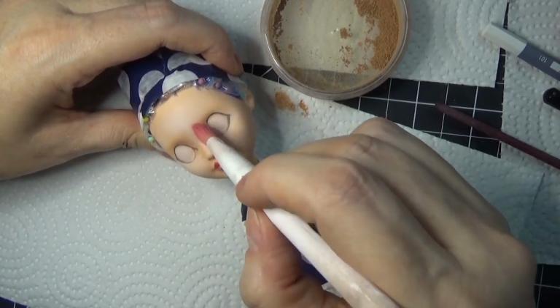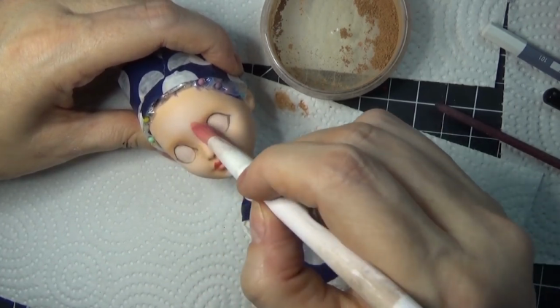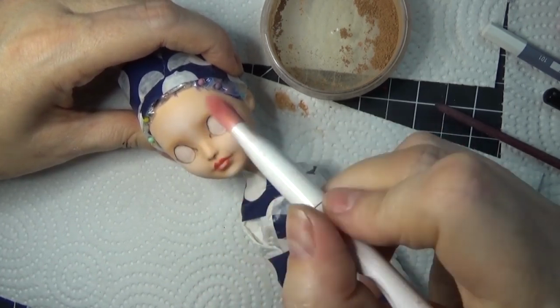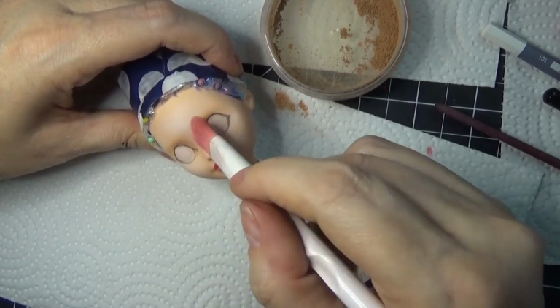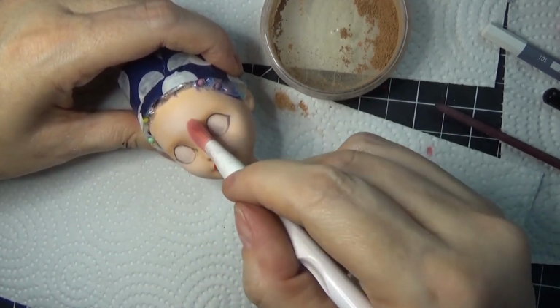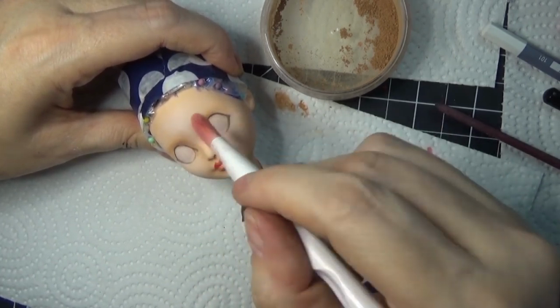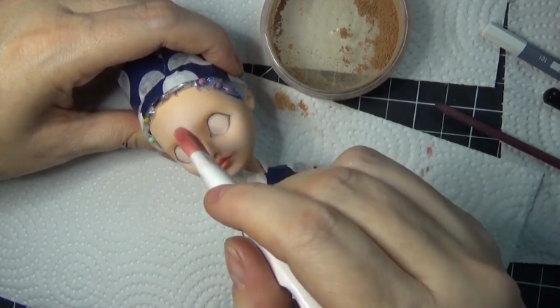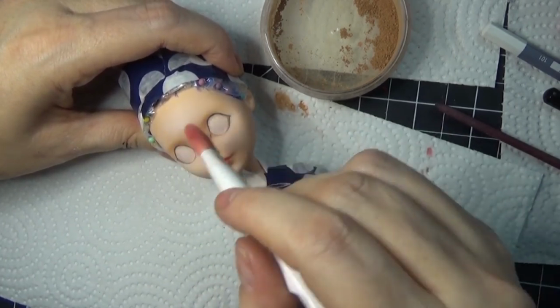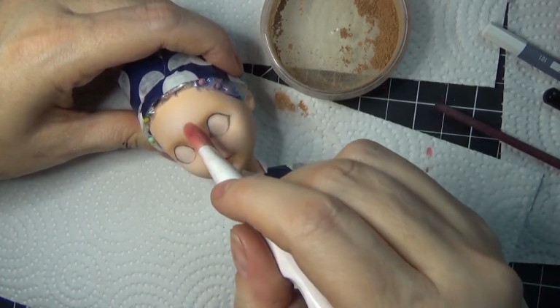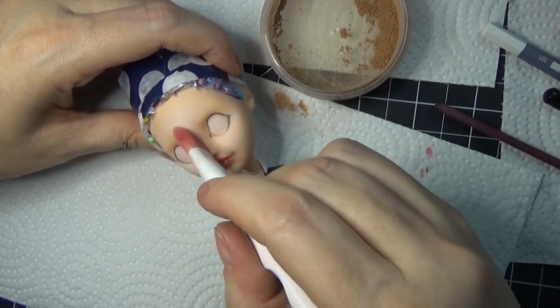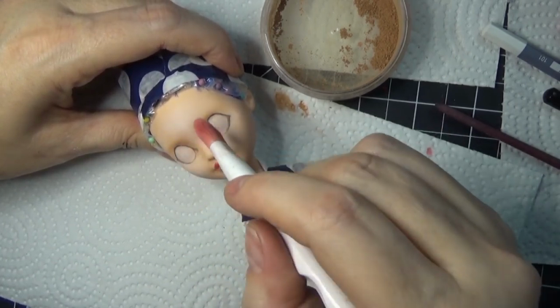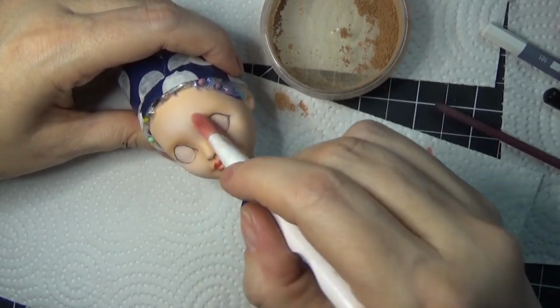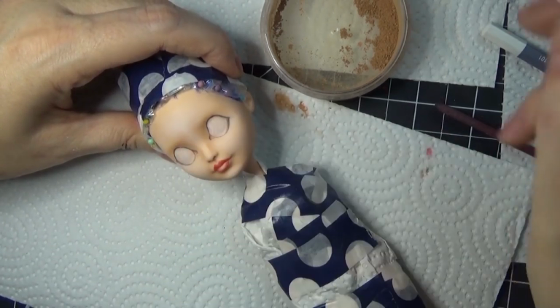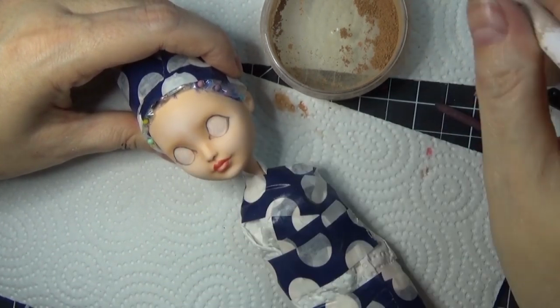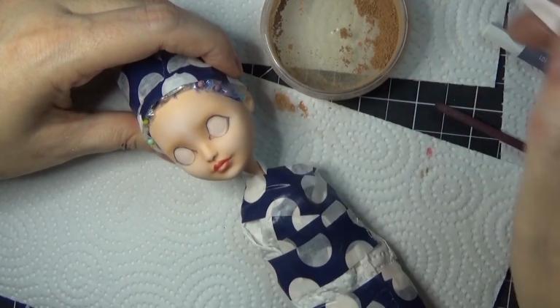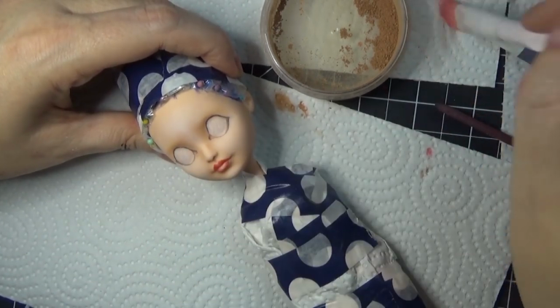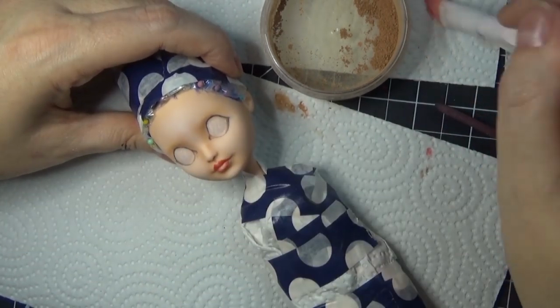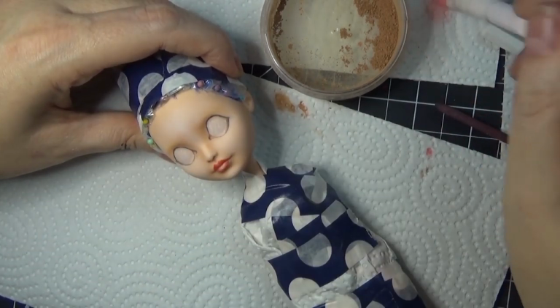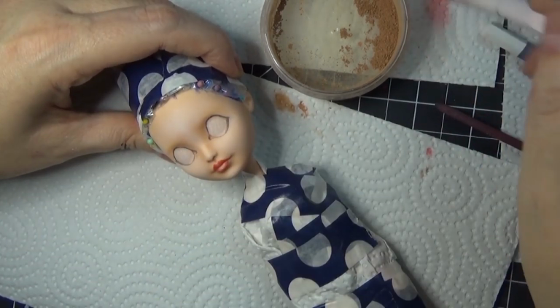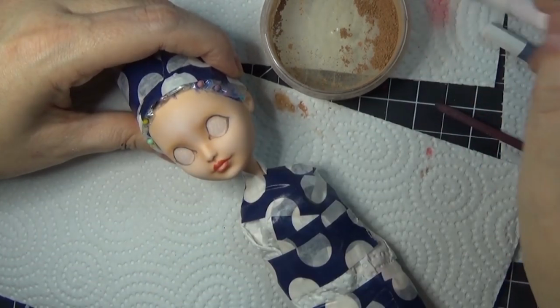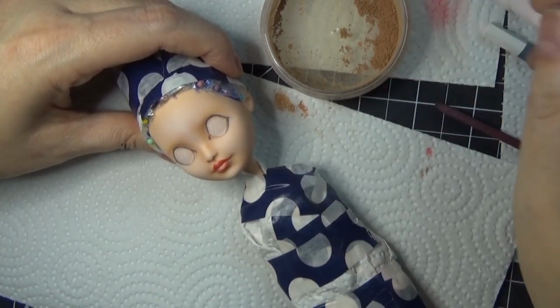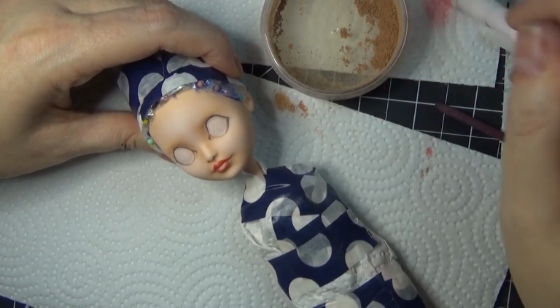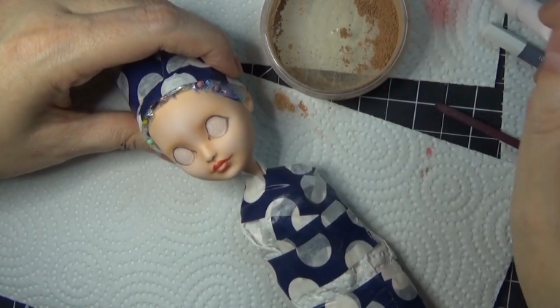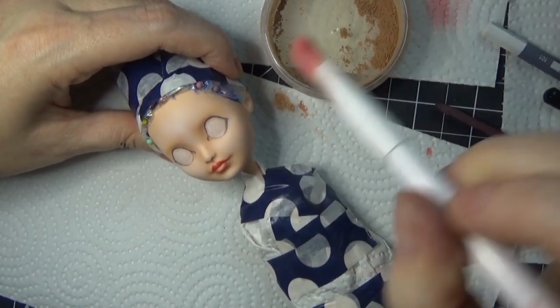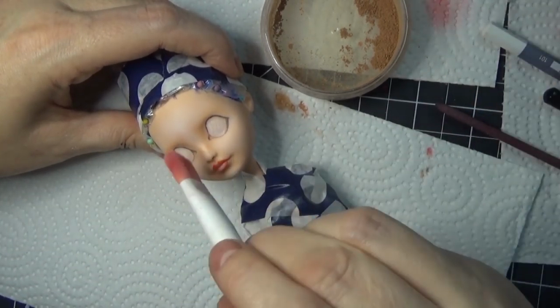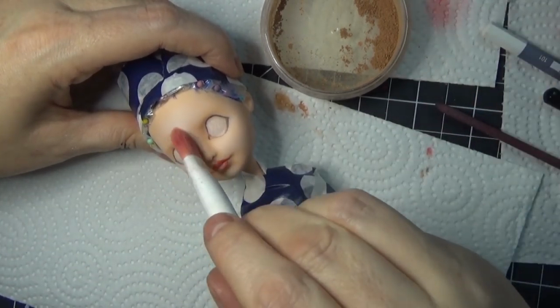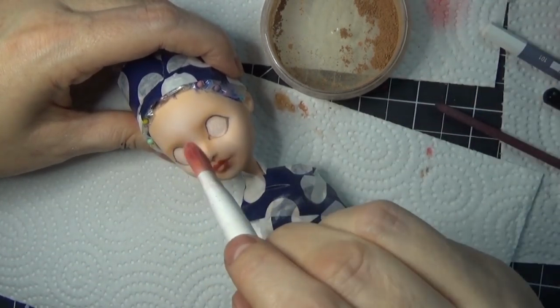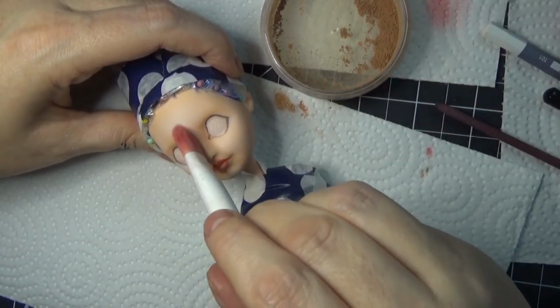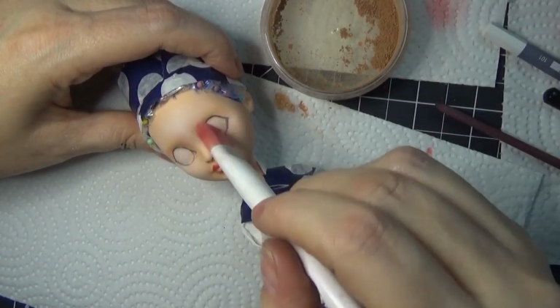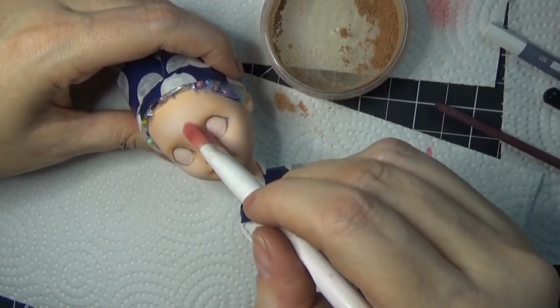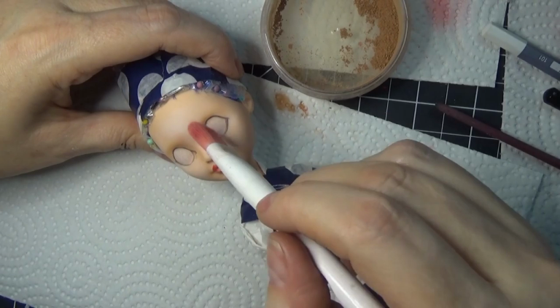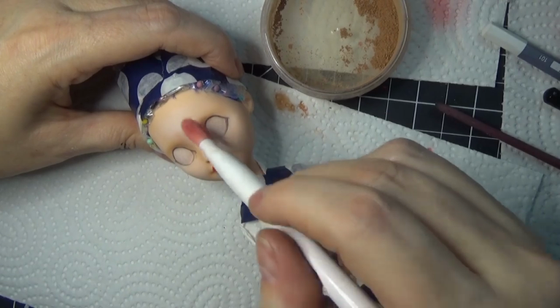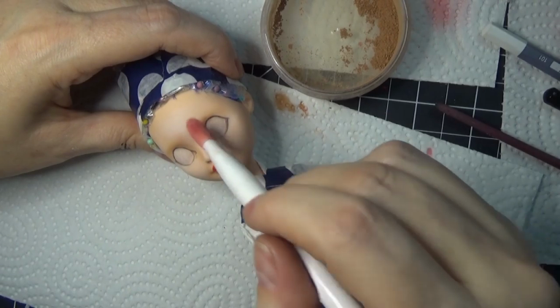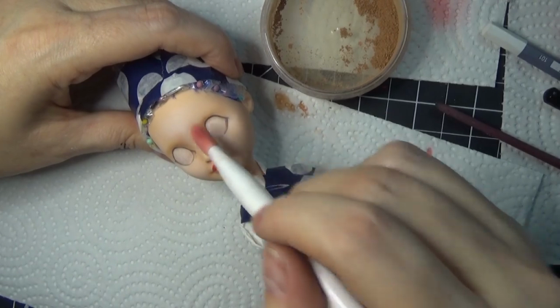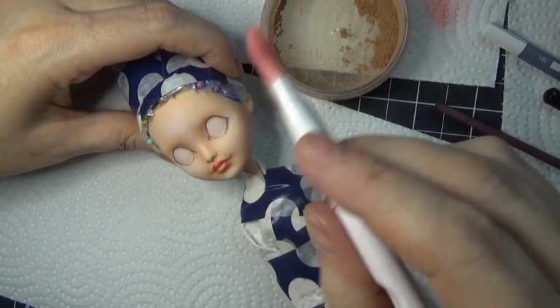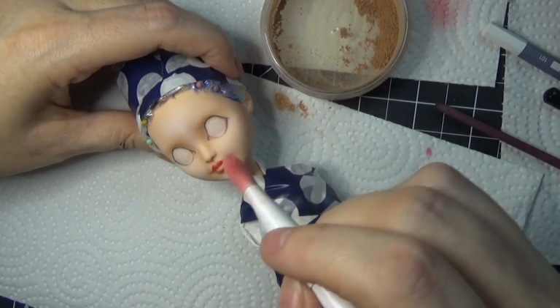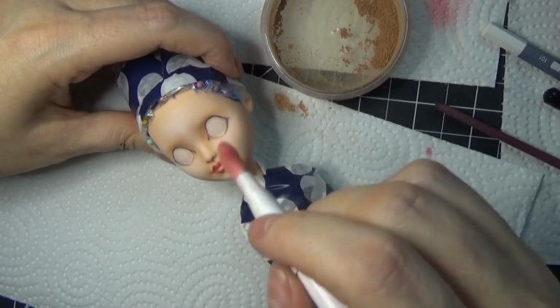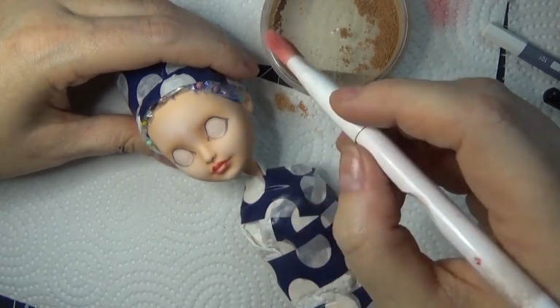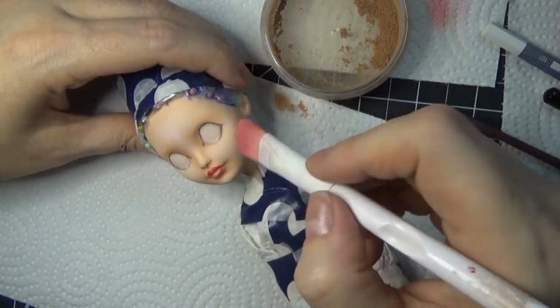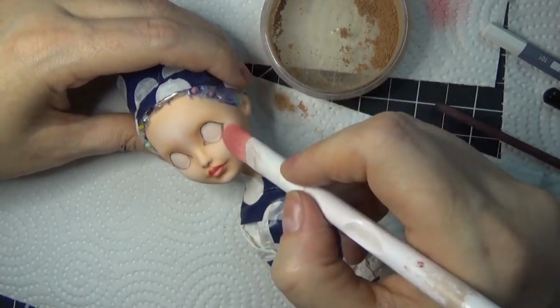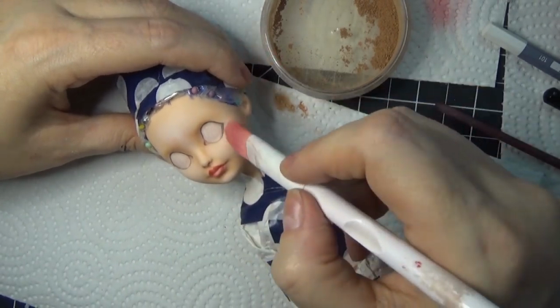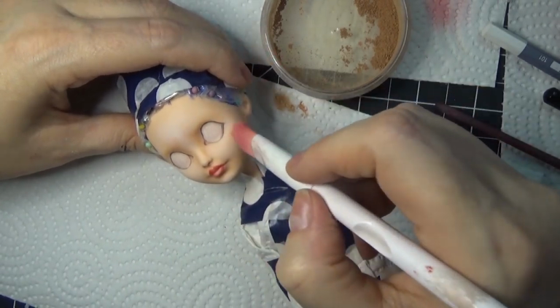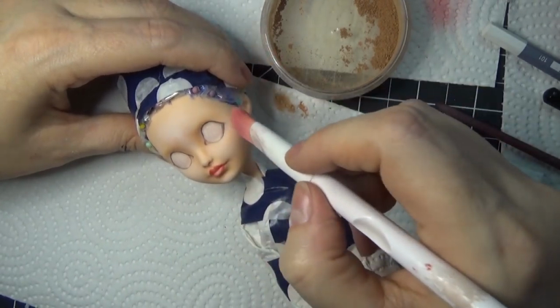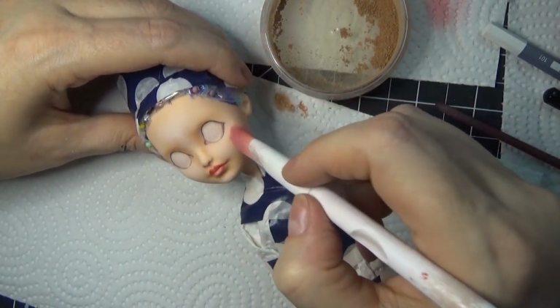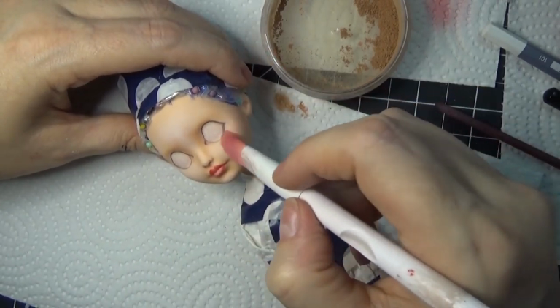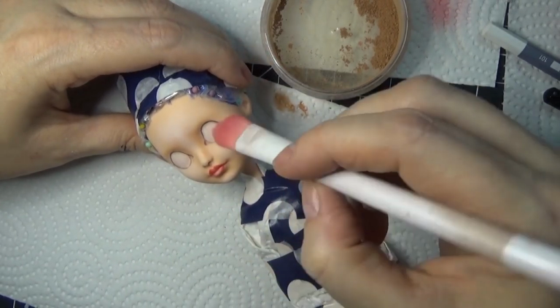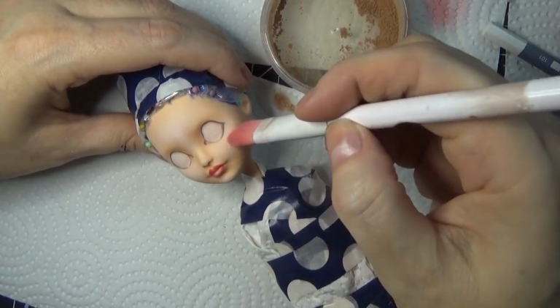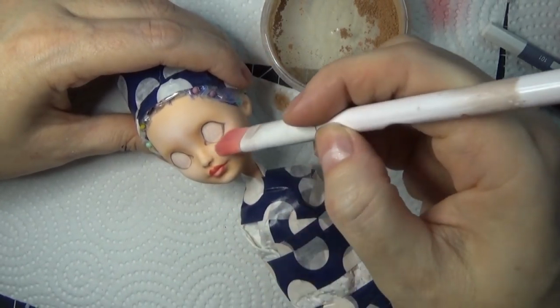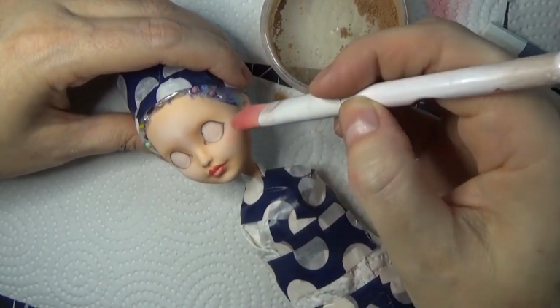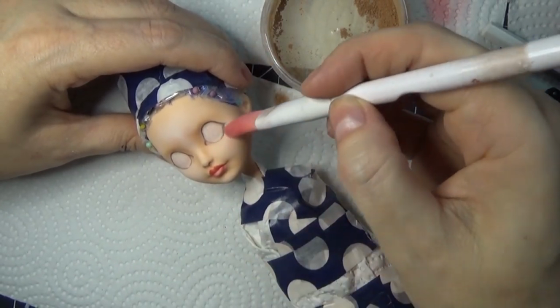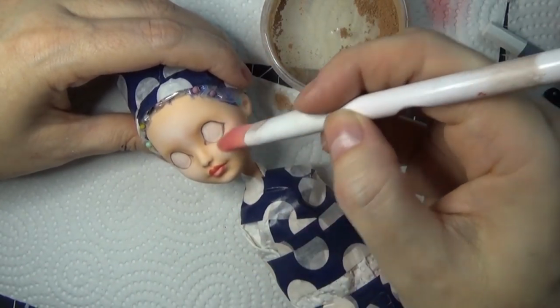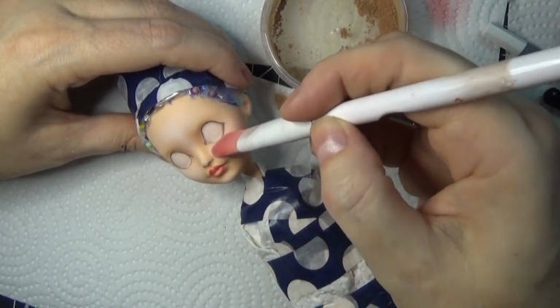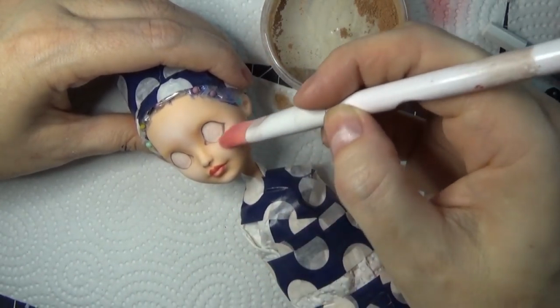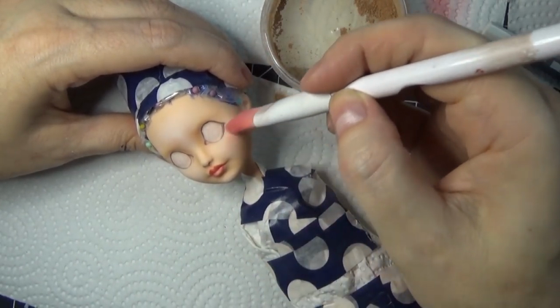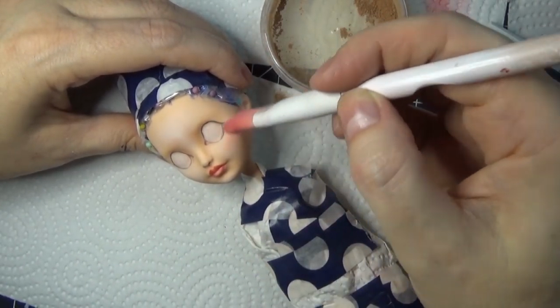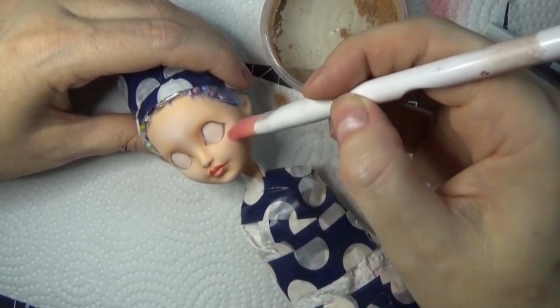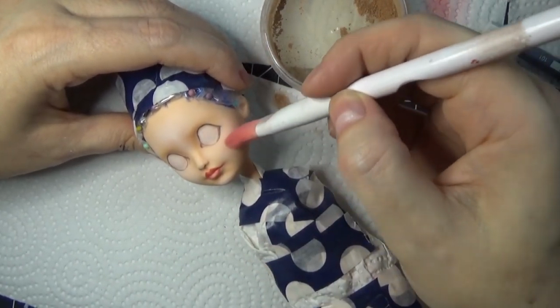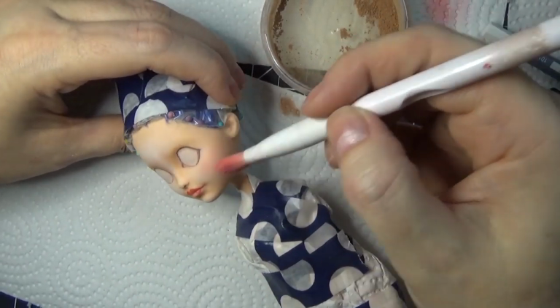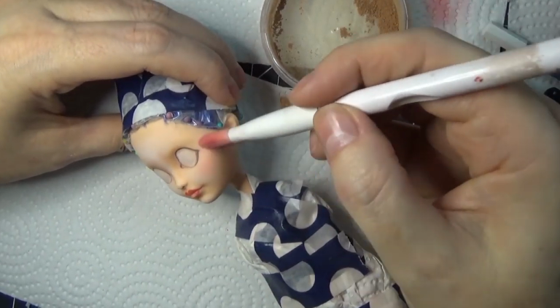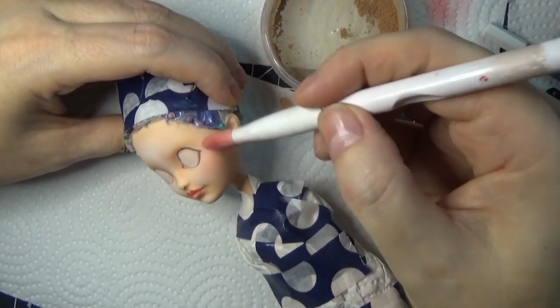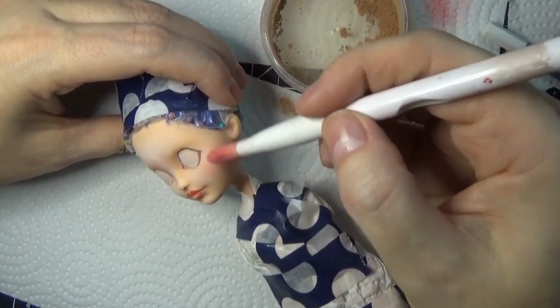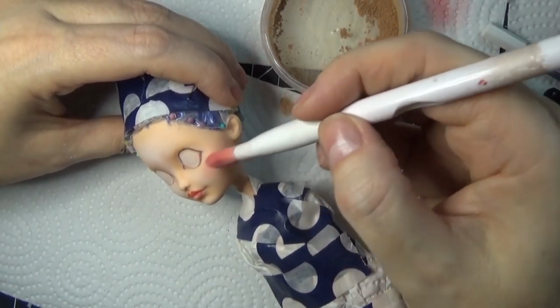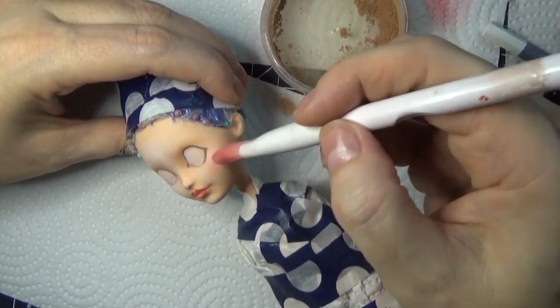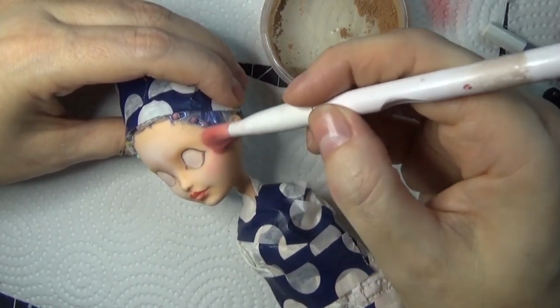To accentuate it even more, I'm carrying the shading over into the center of the forehead a little bit, and adding a little bit of blush in those areas and on the upper cheekbone.